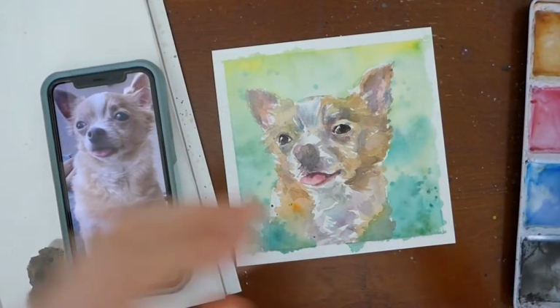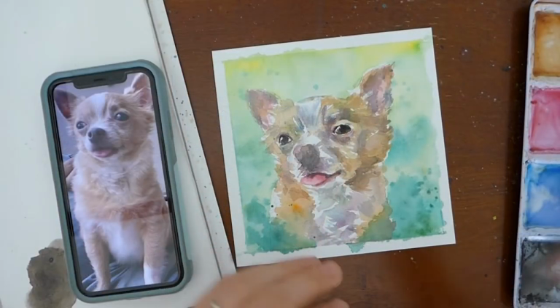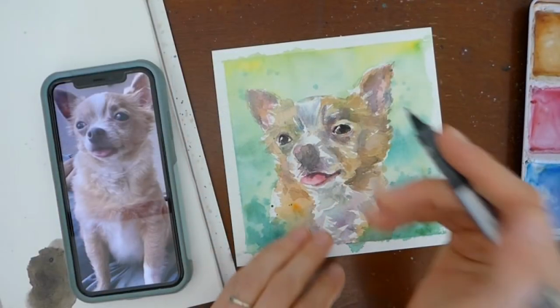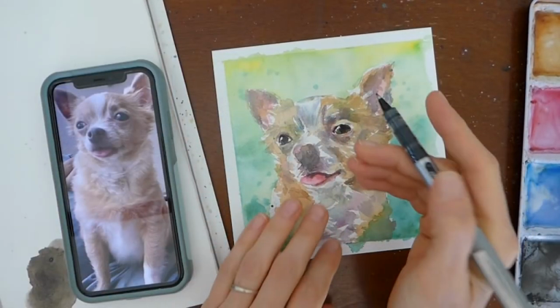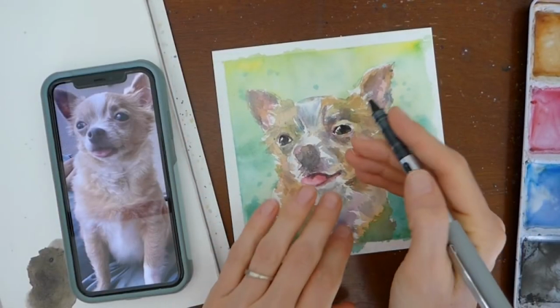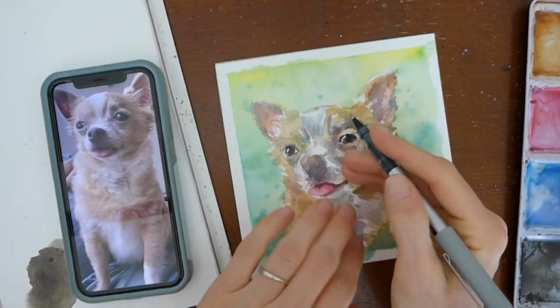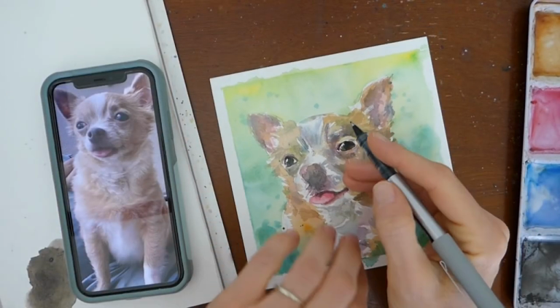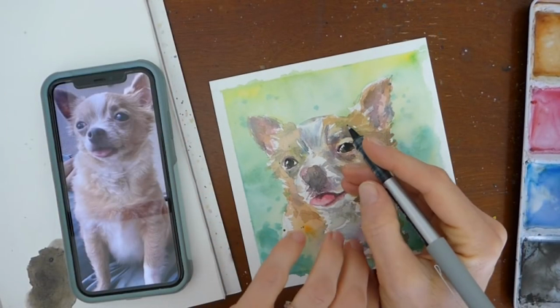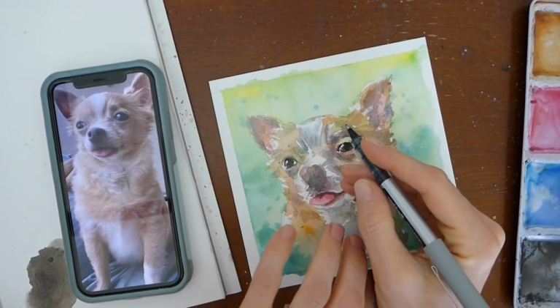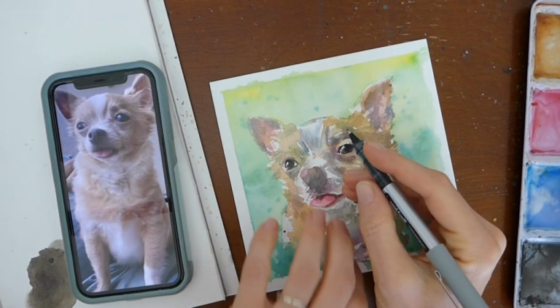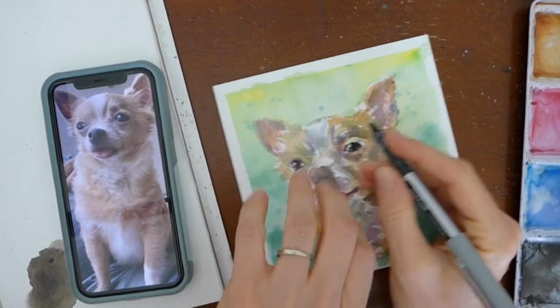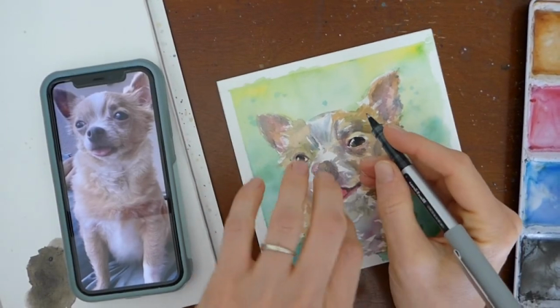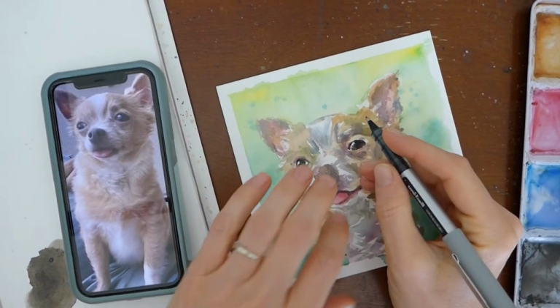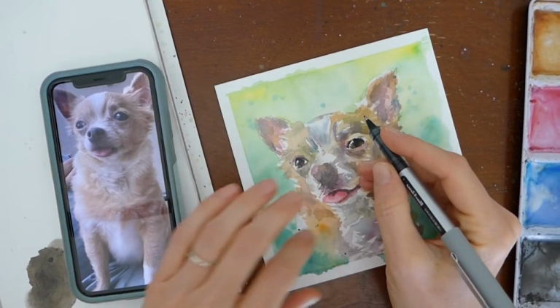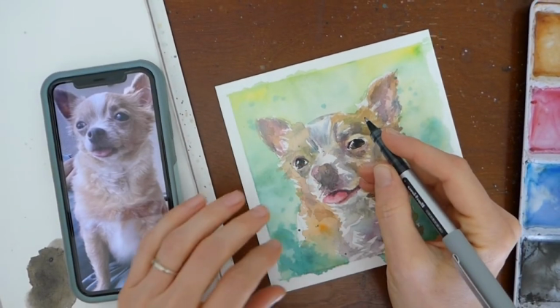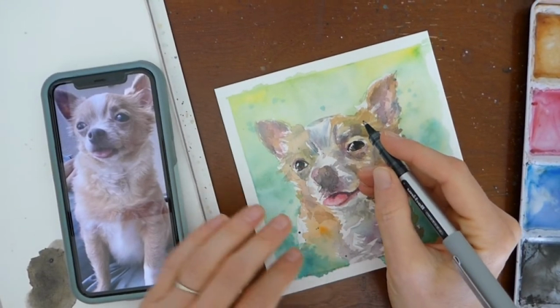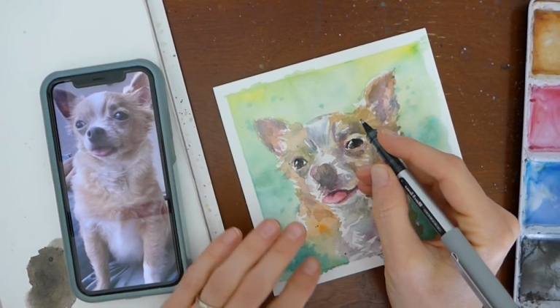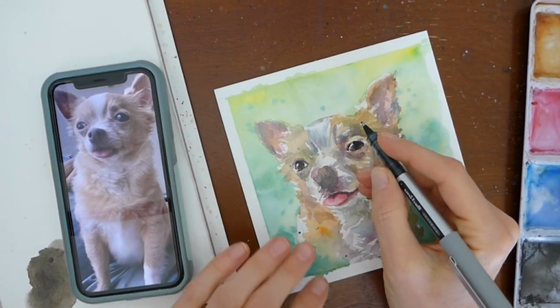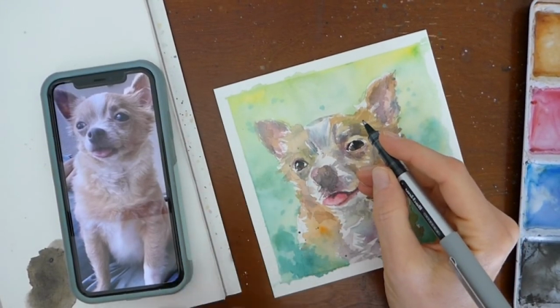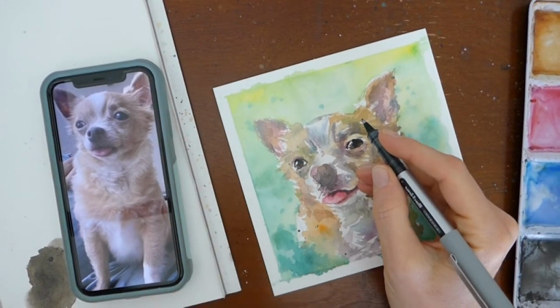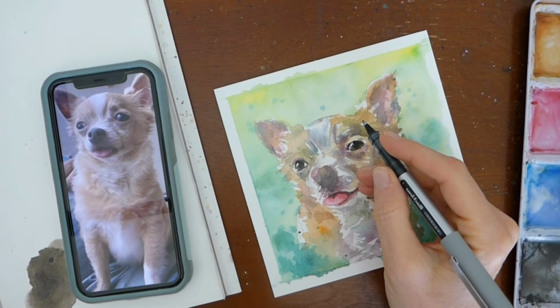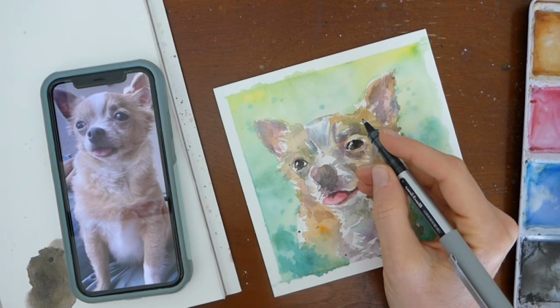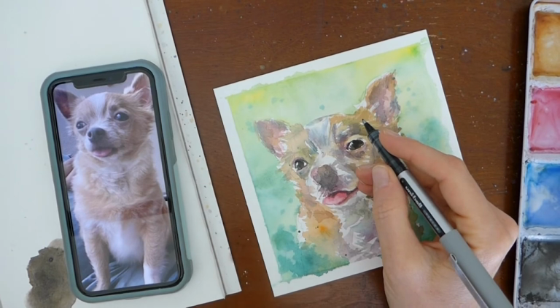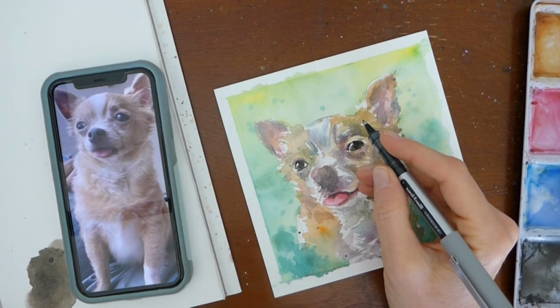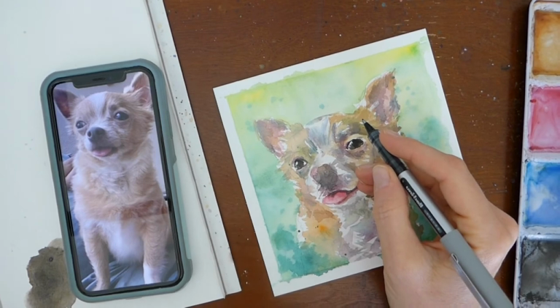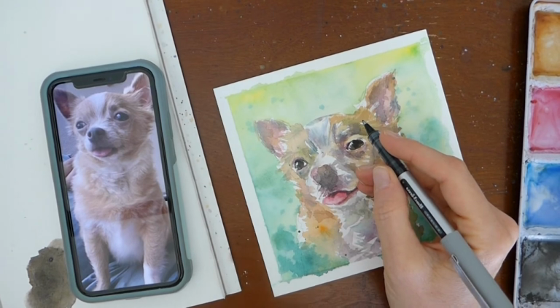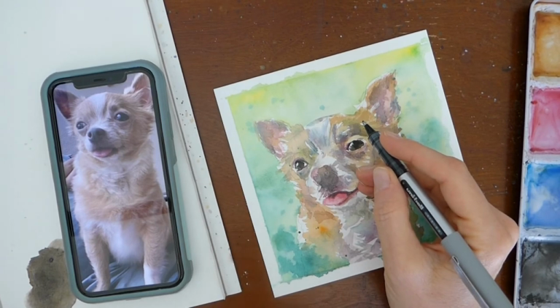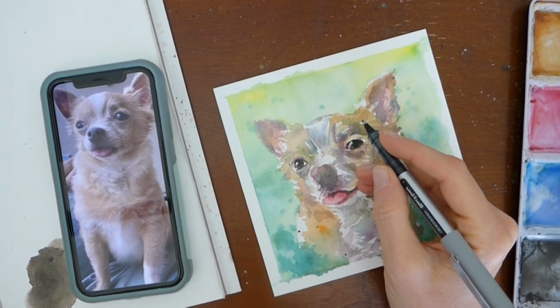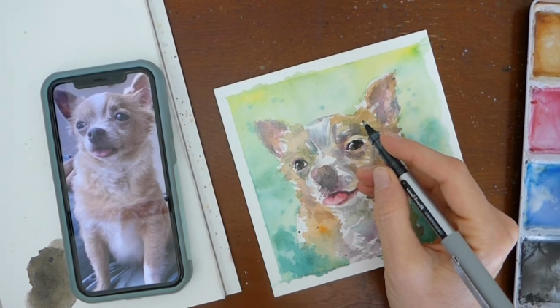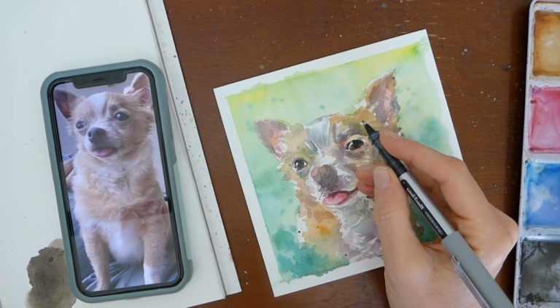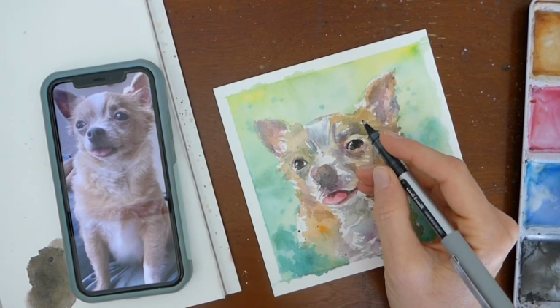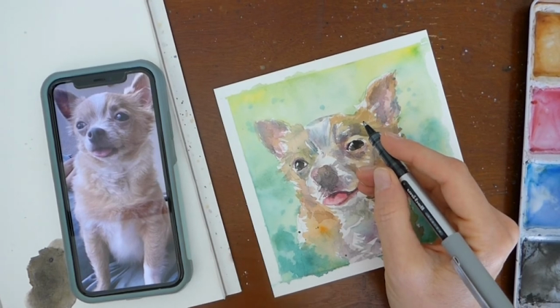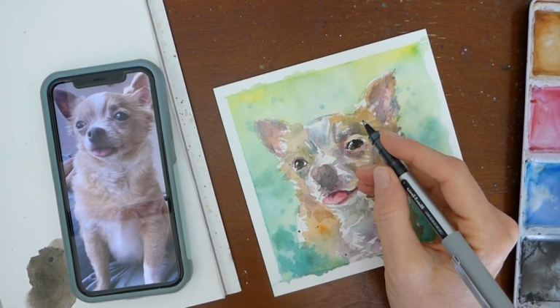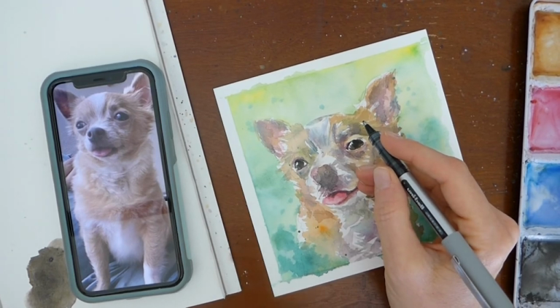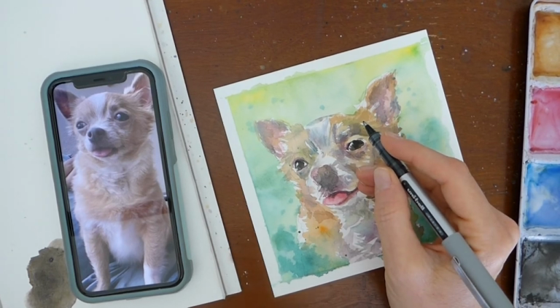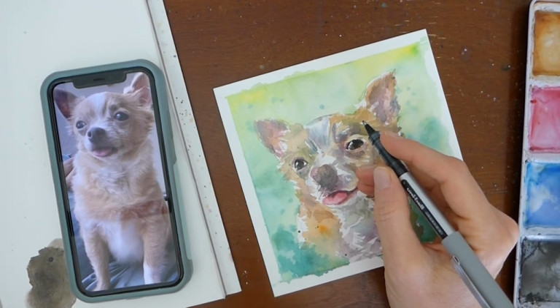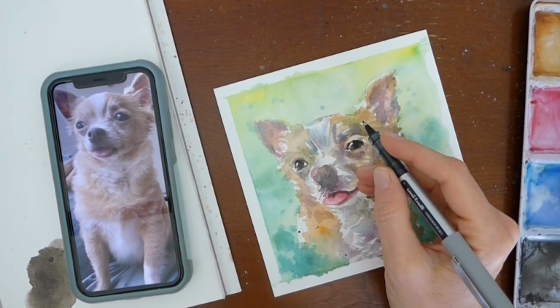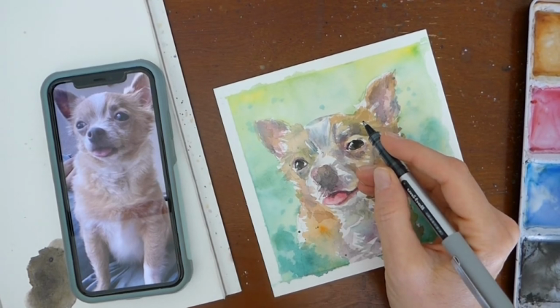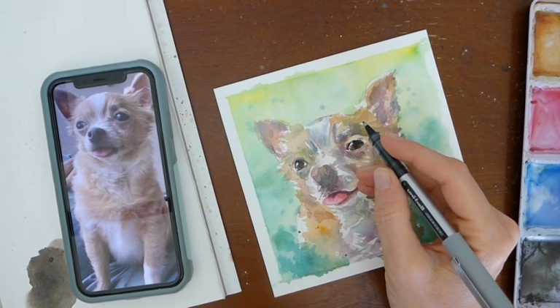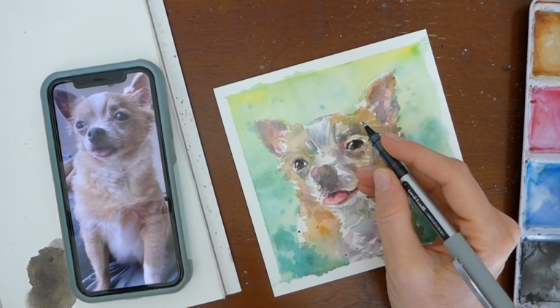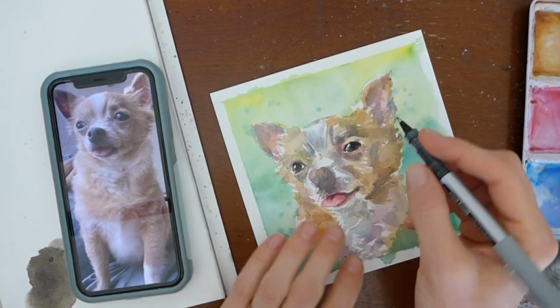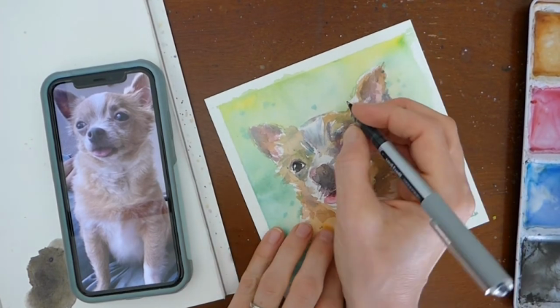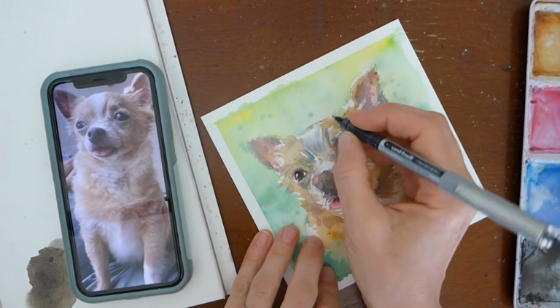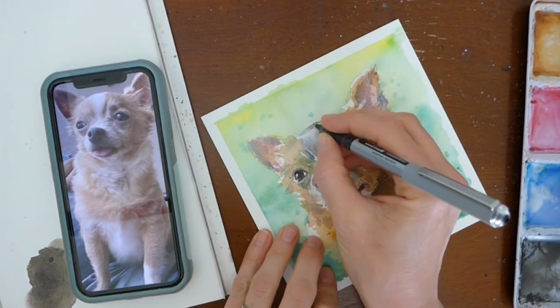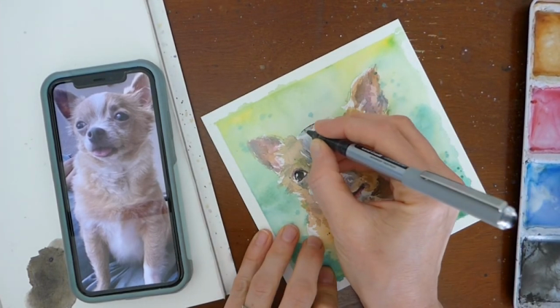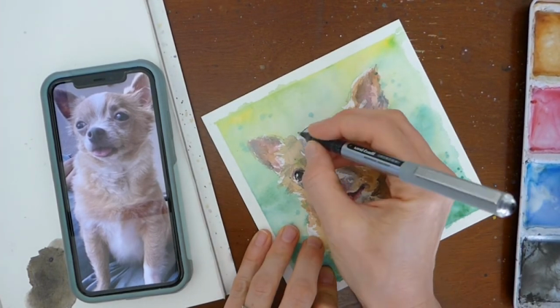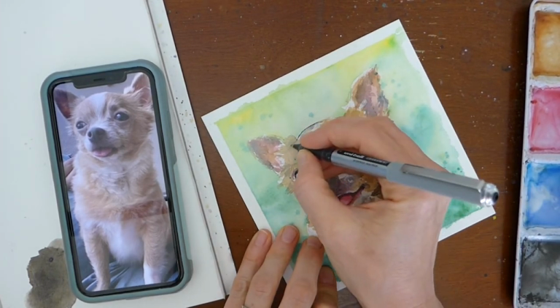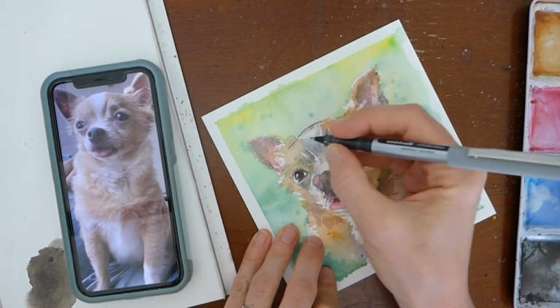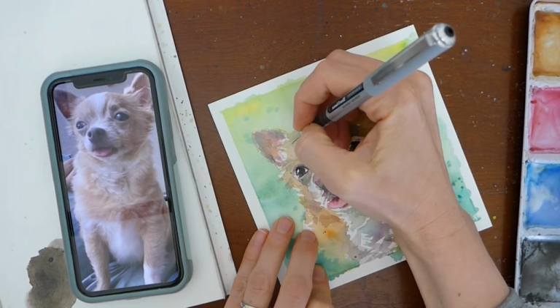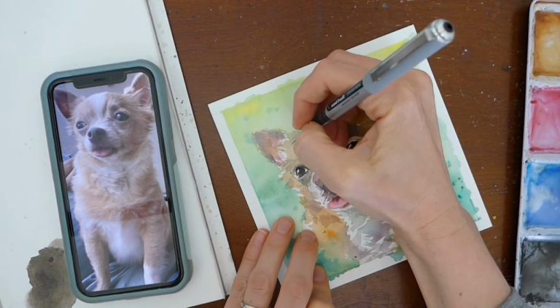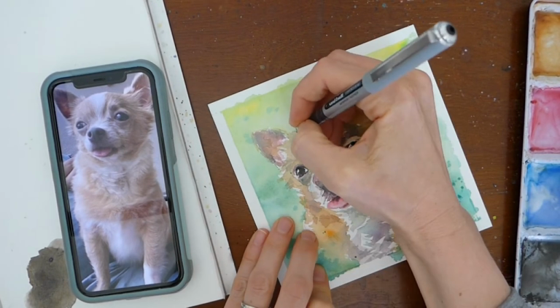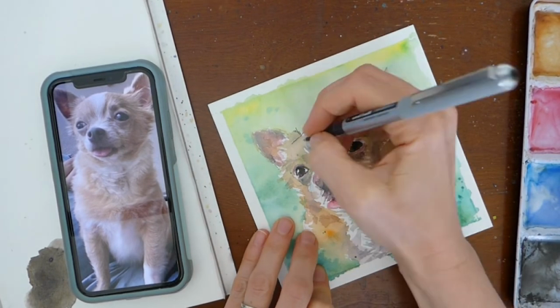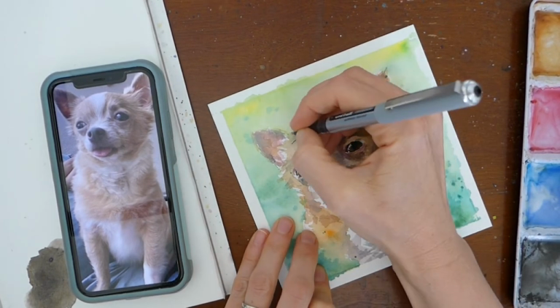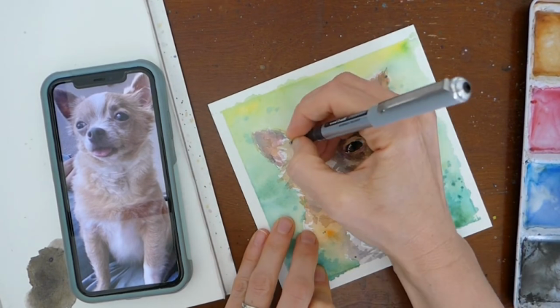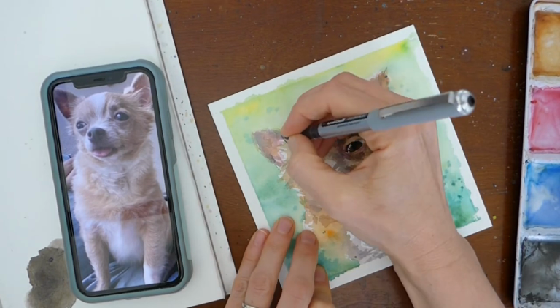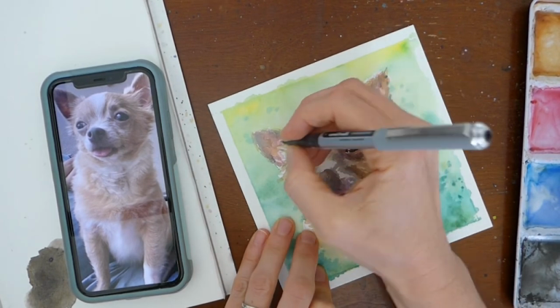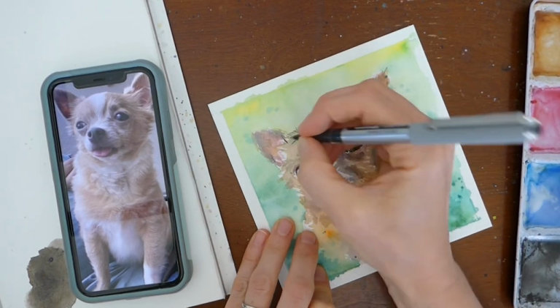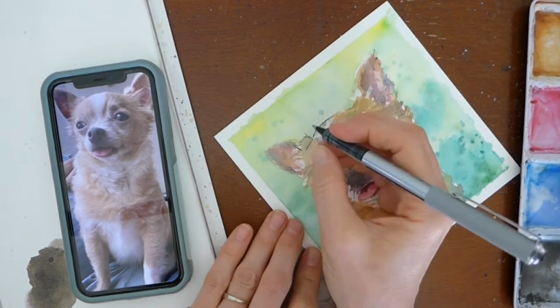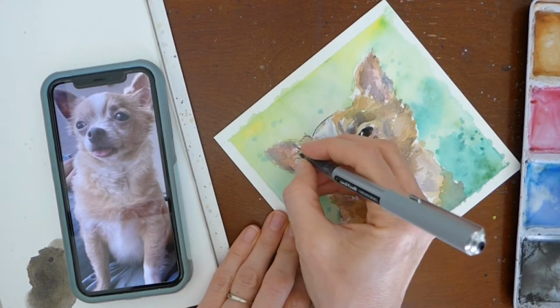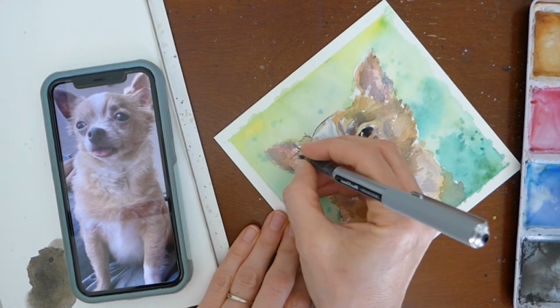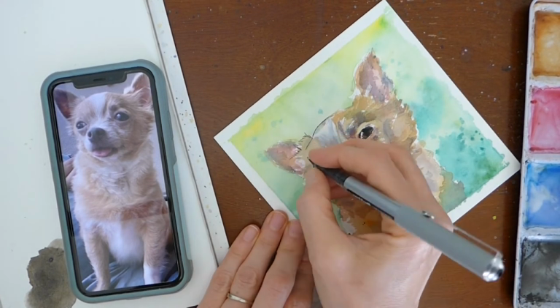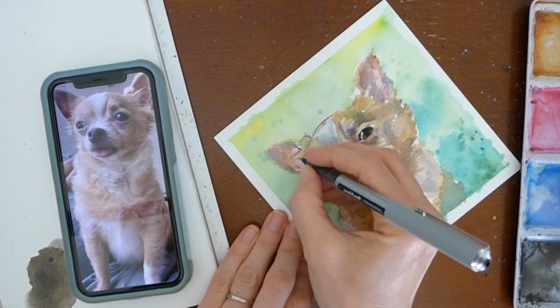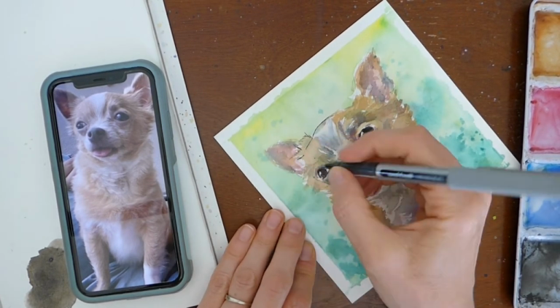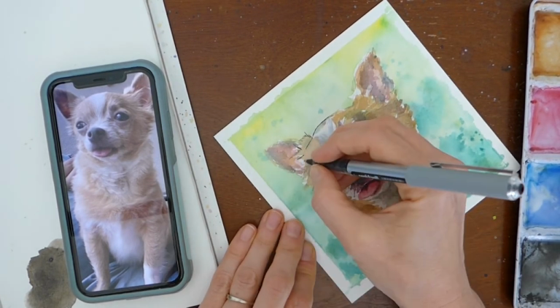I've got my reference photo here and I'm going to go ahead and do my ink outline. I'm going to try to be as detailed as possible without overdoing it.